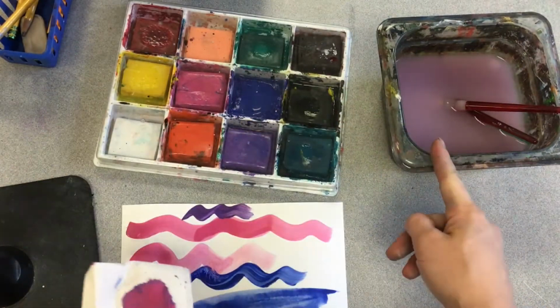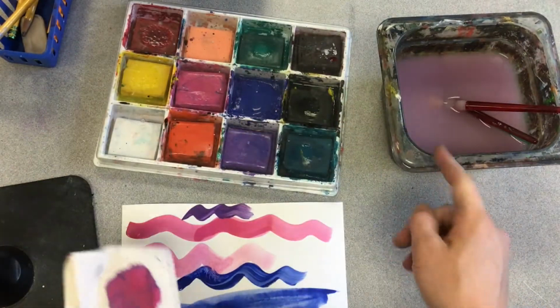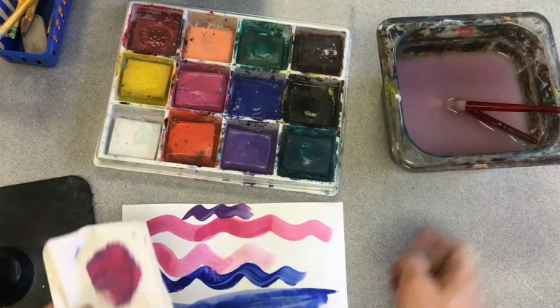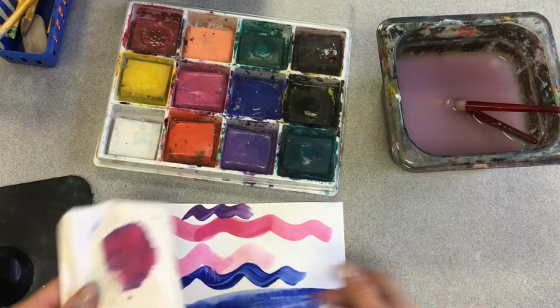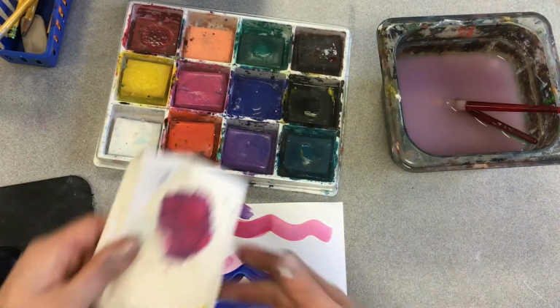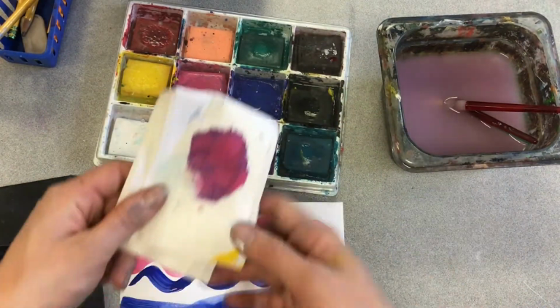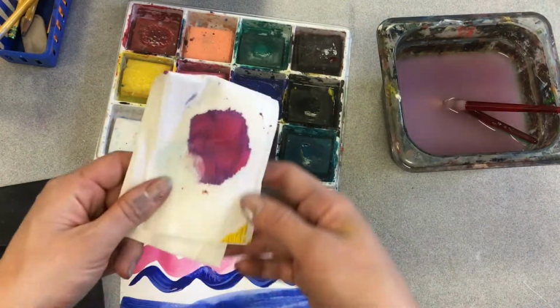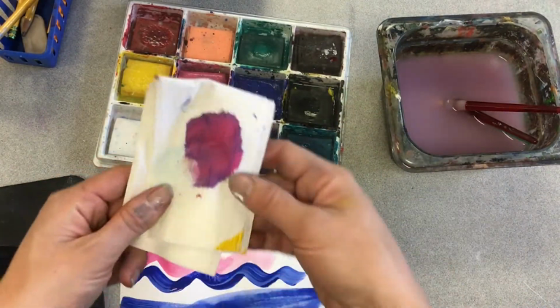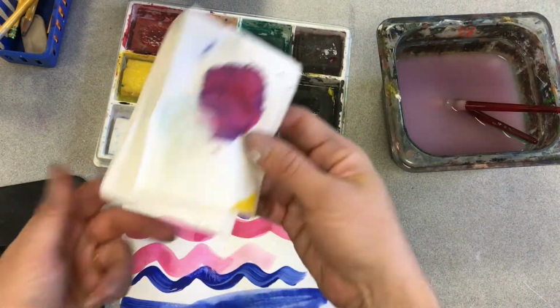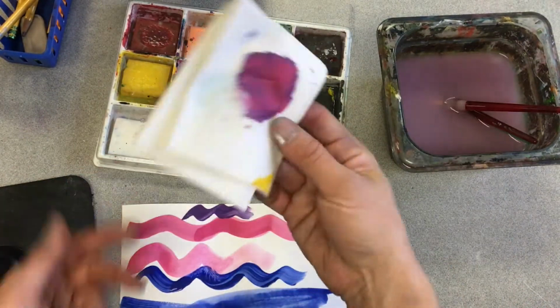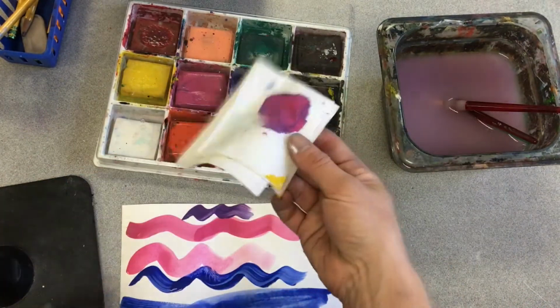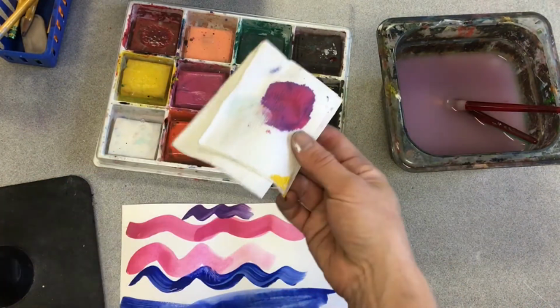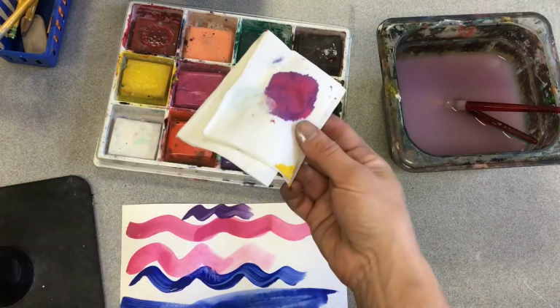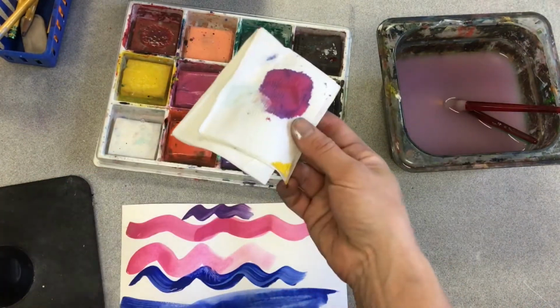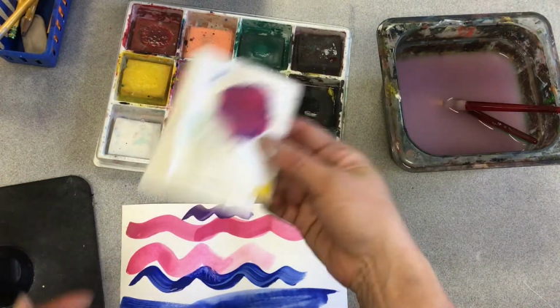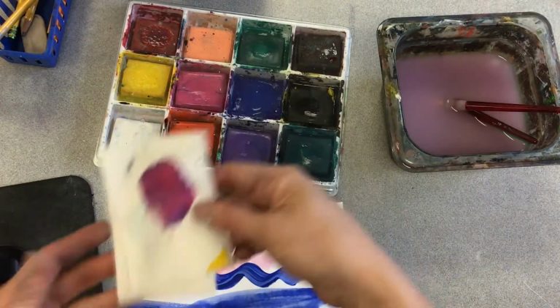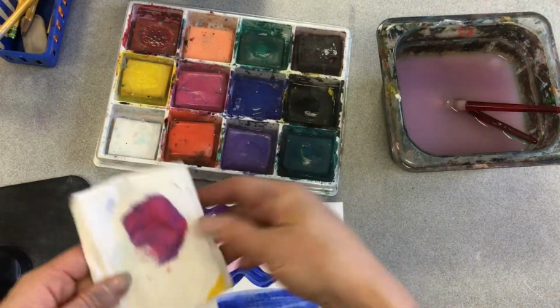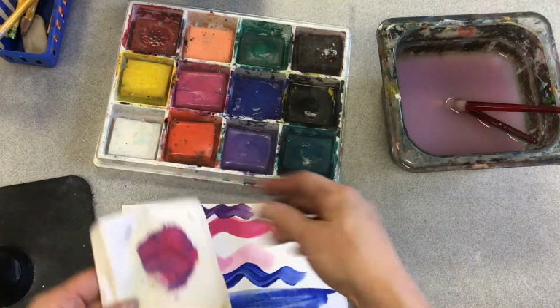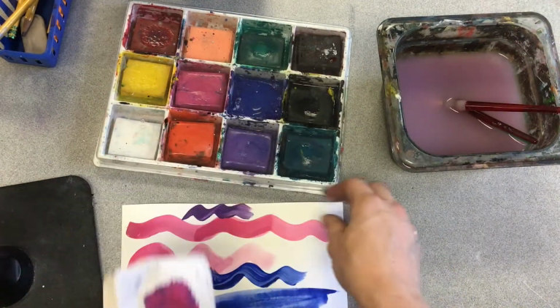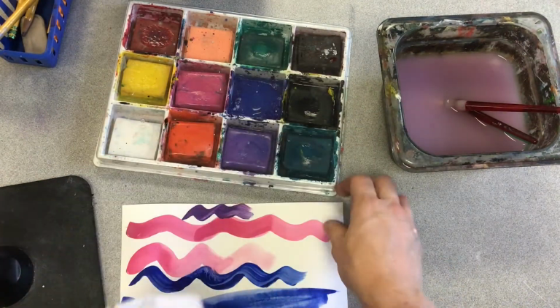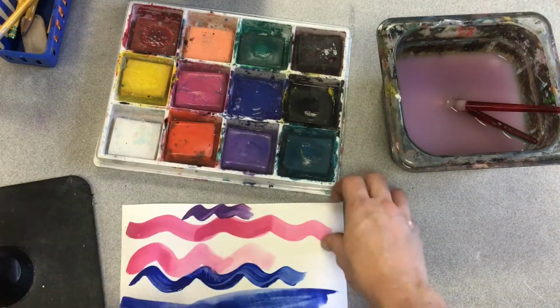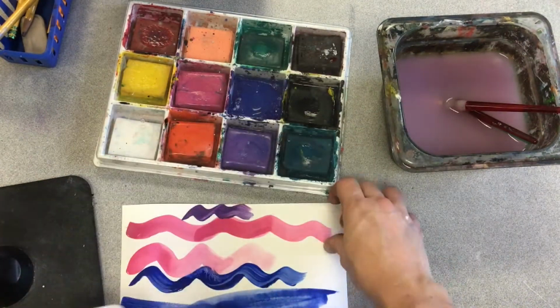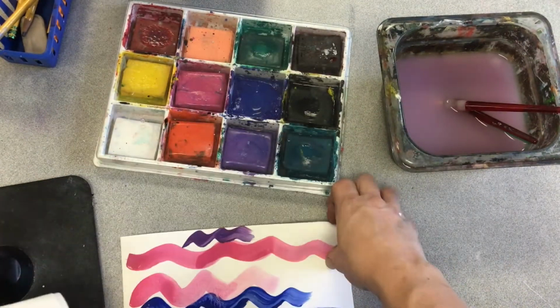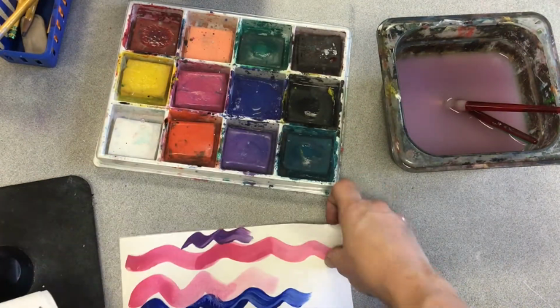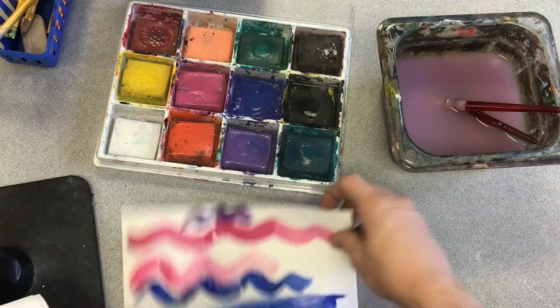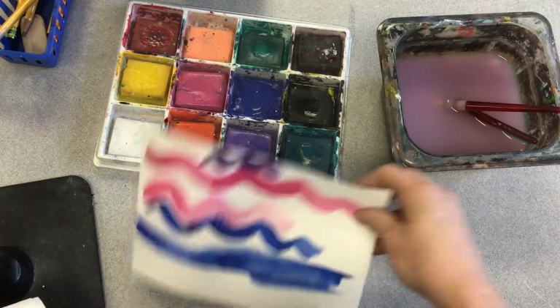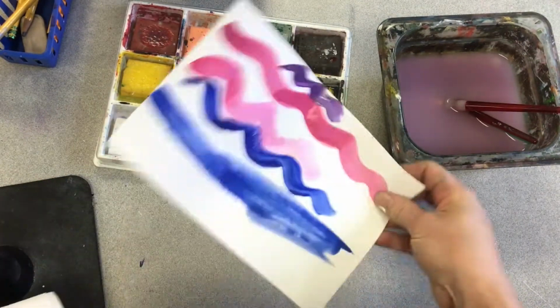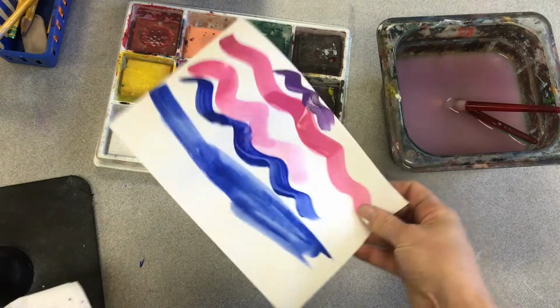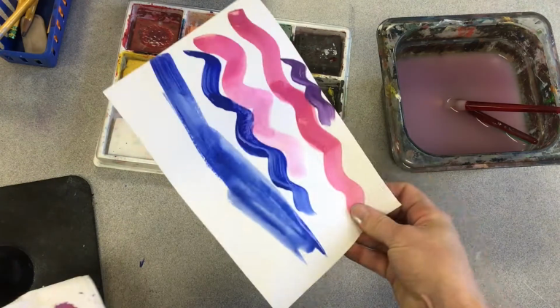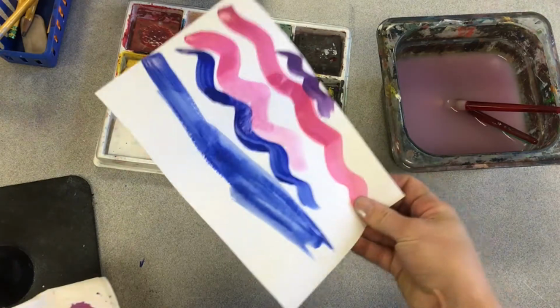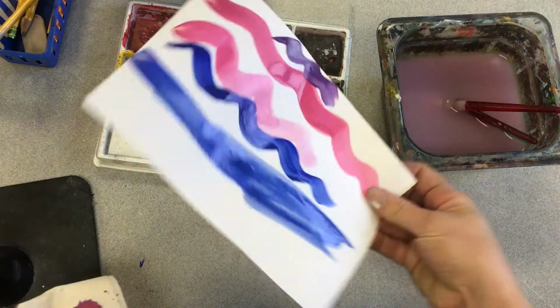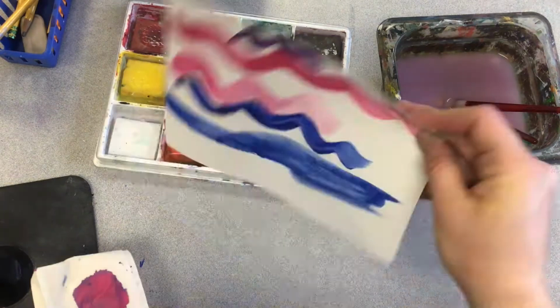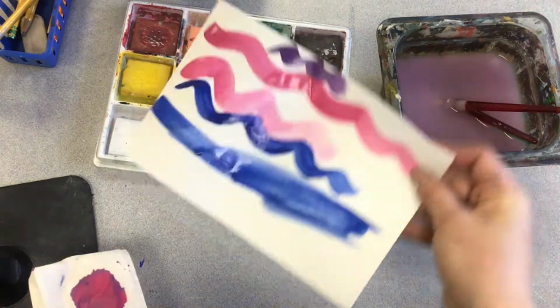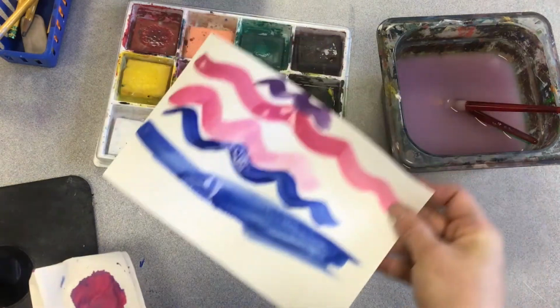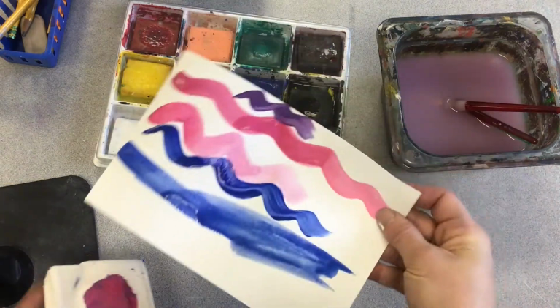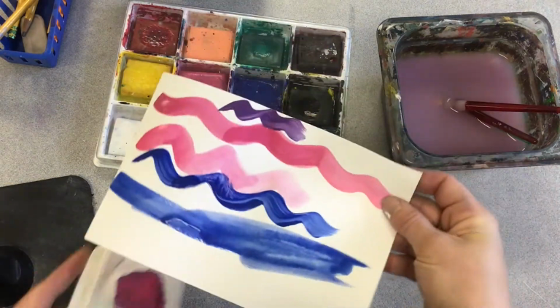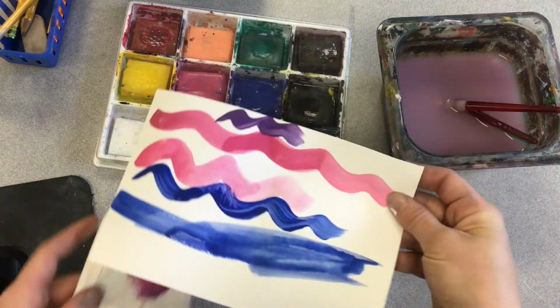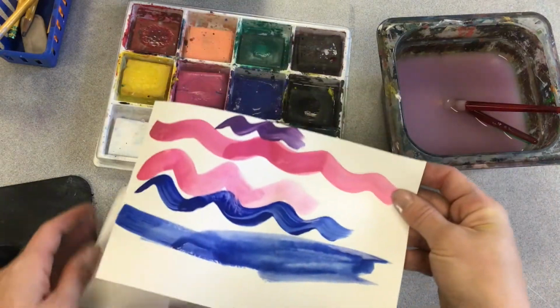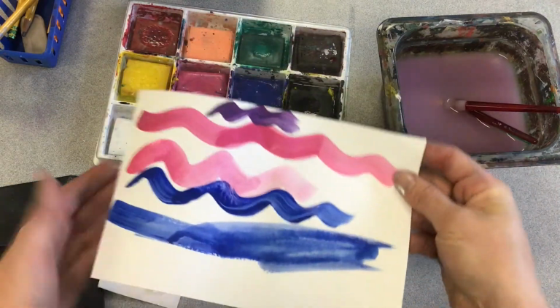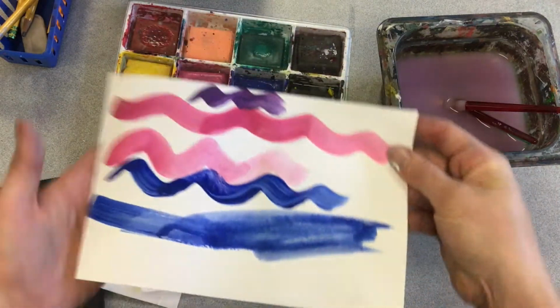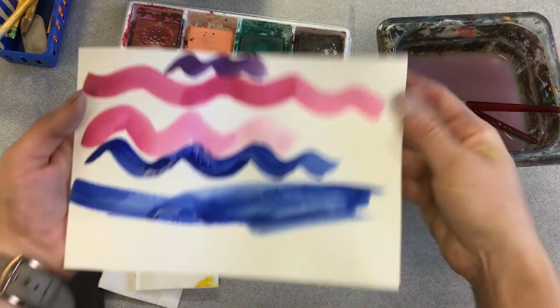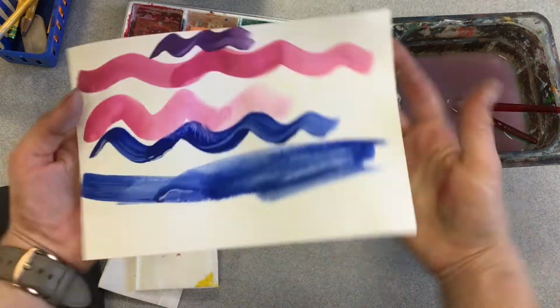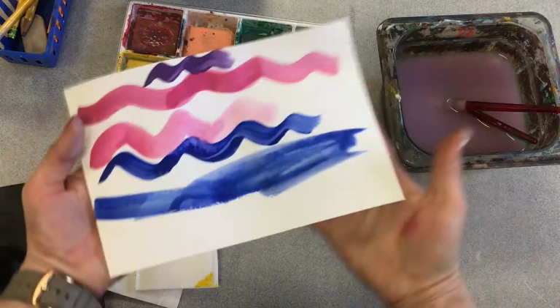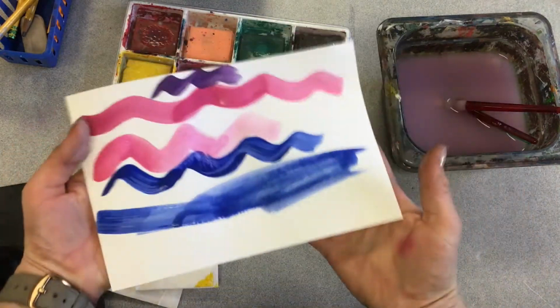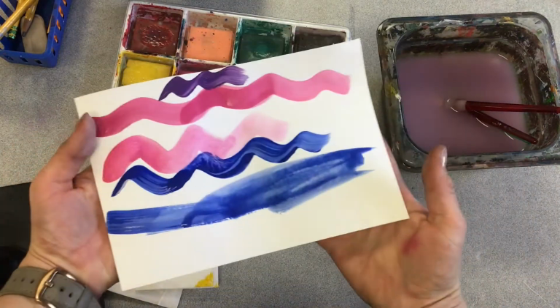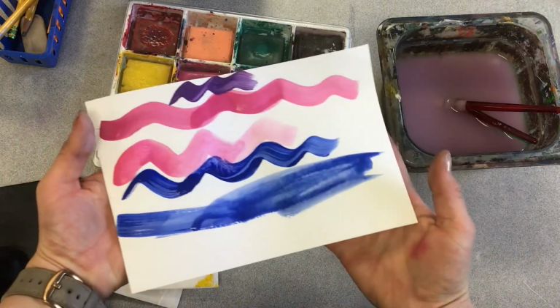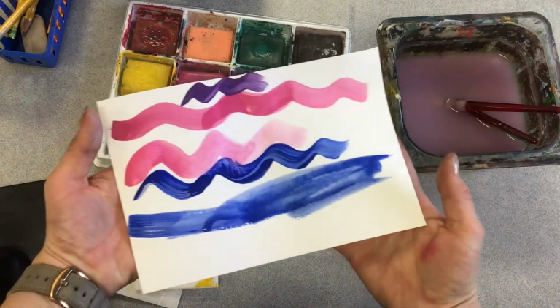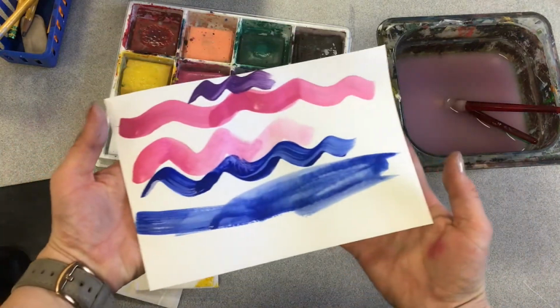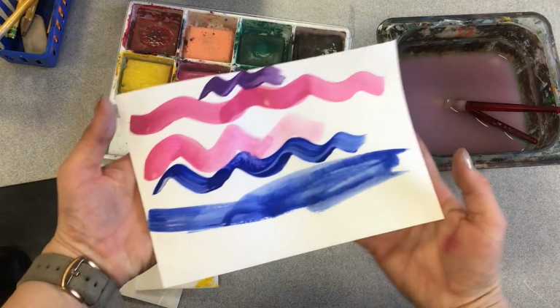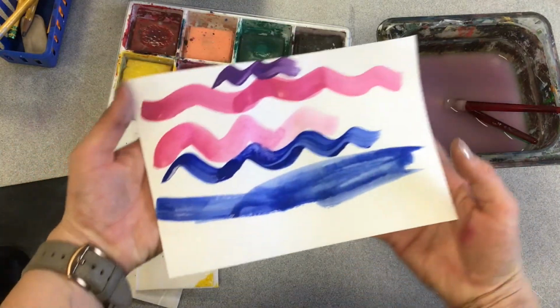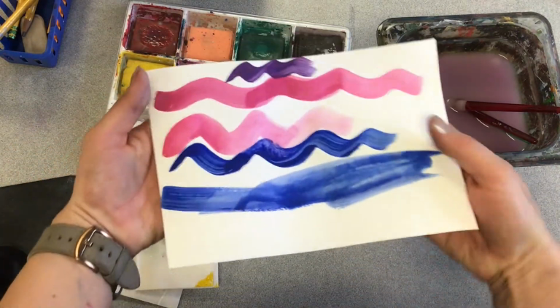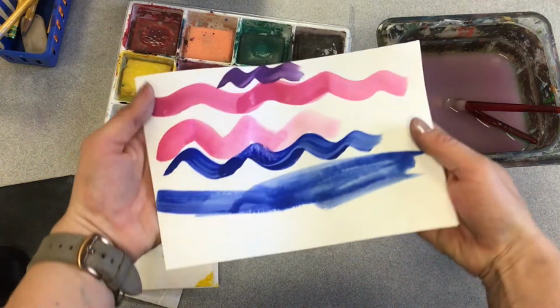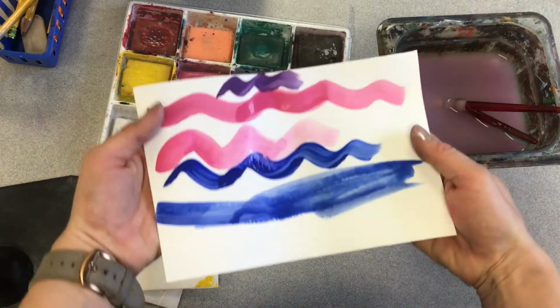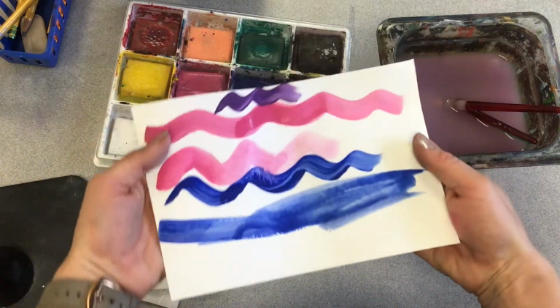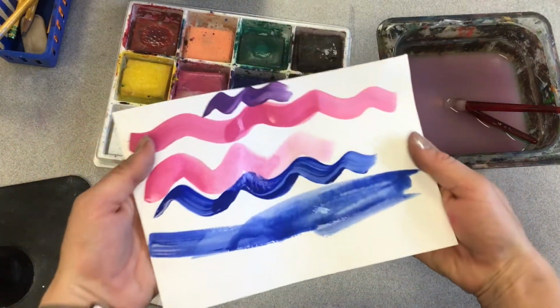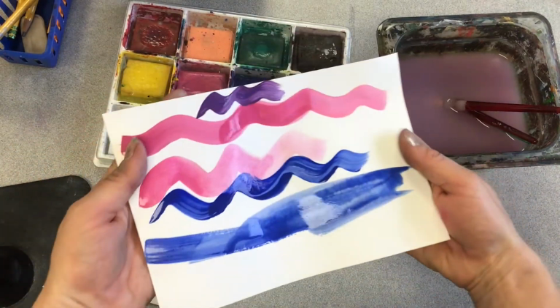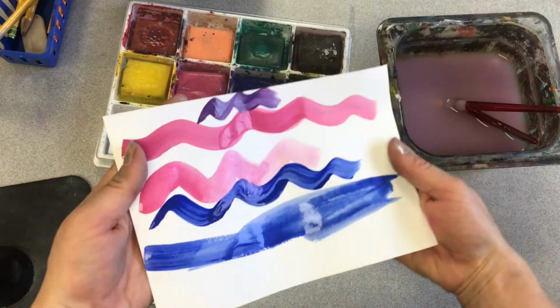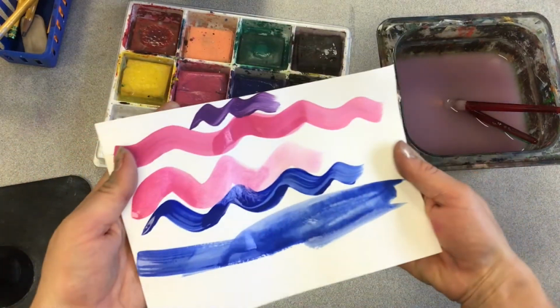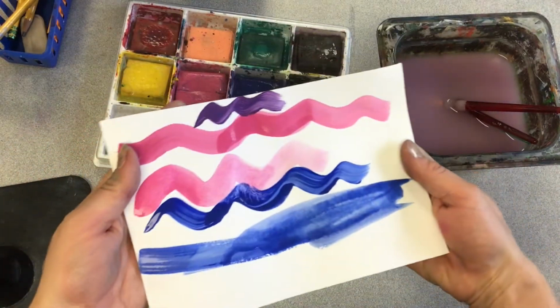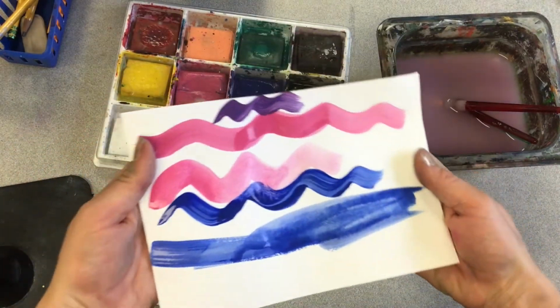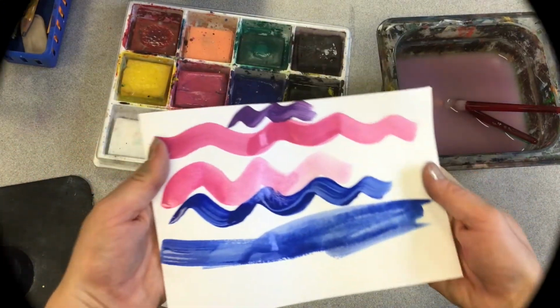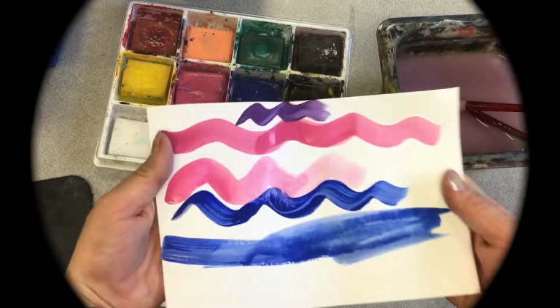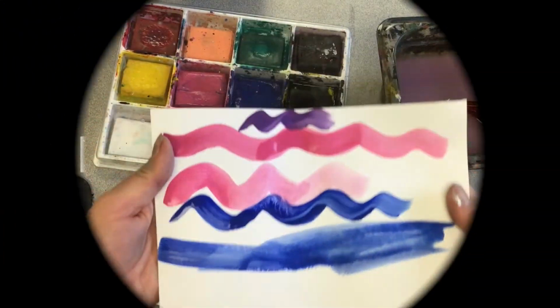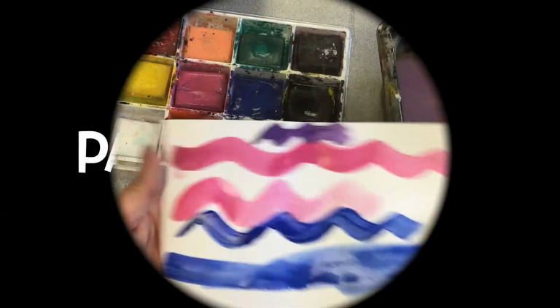Brushes go in your water, recycle your paper towels, and your painting should go on the drying mat. Keep it flat in case any of the paint drips.